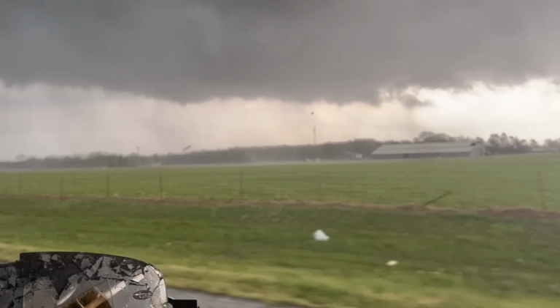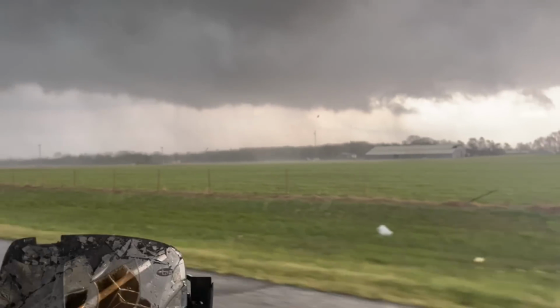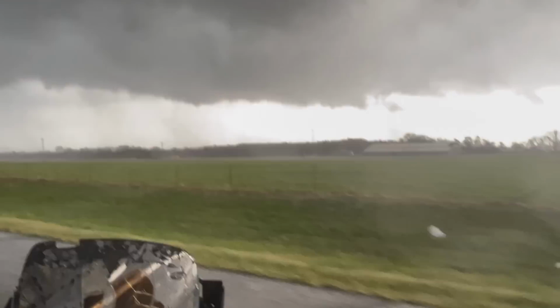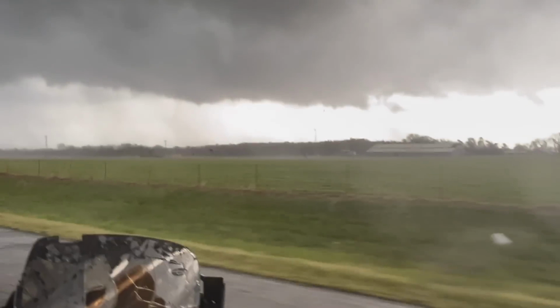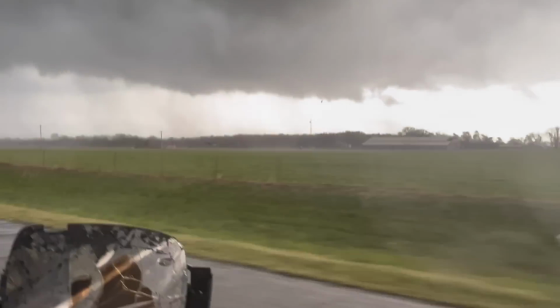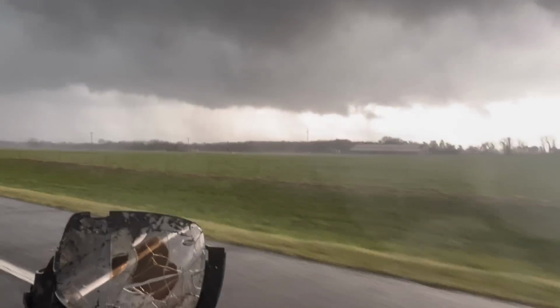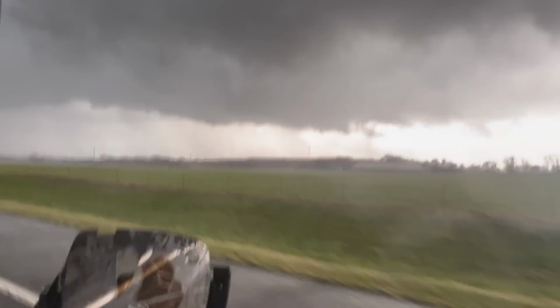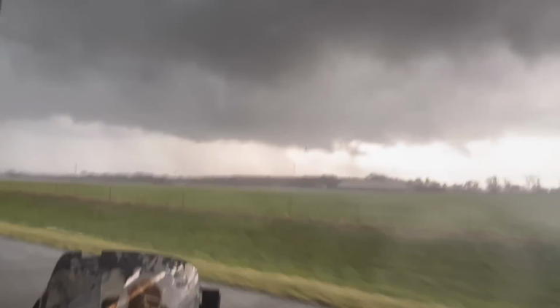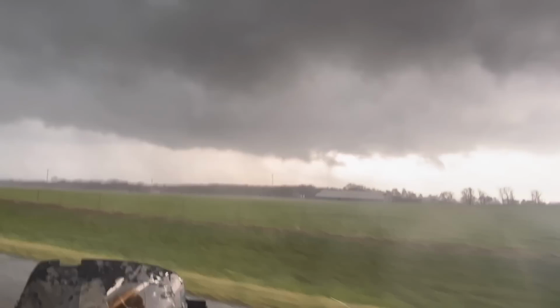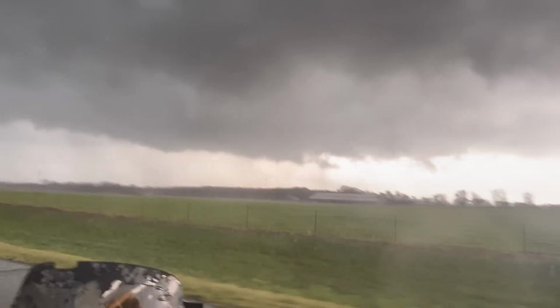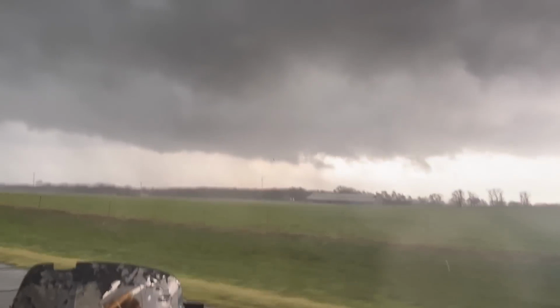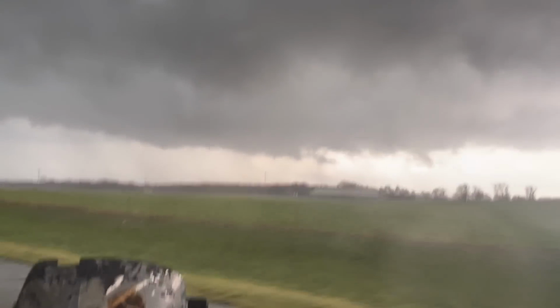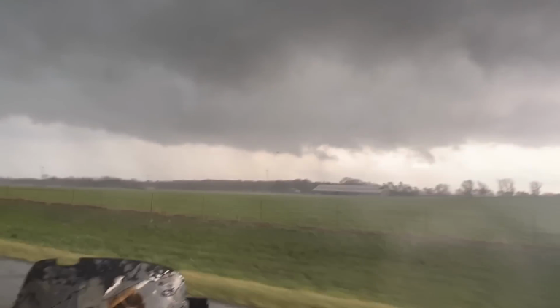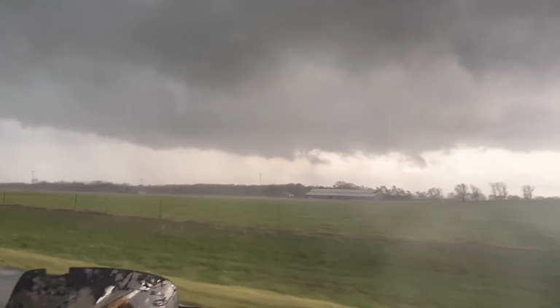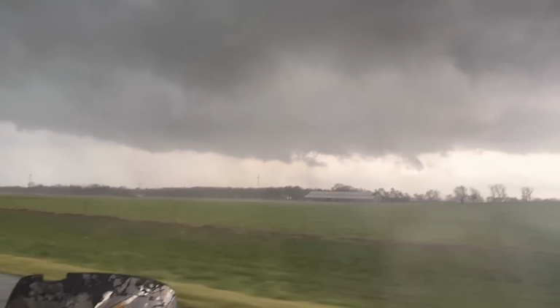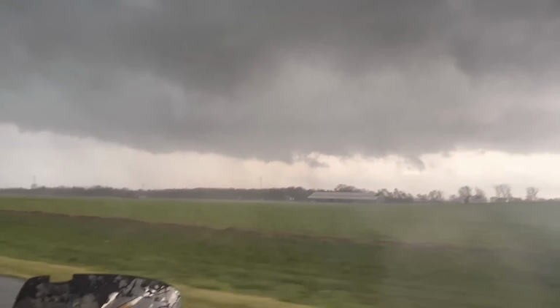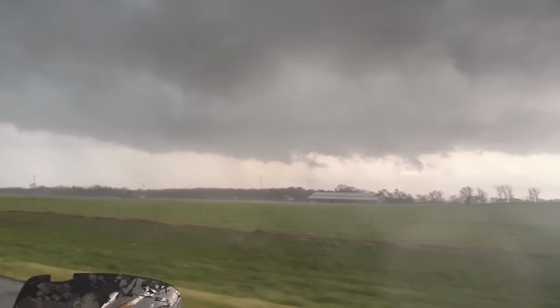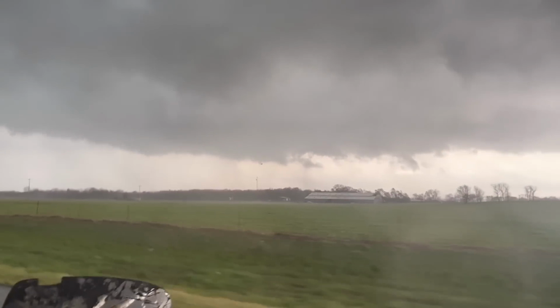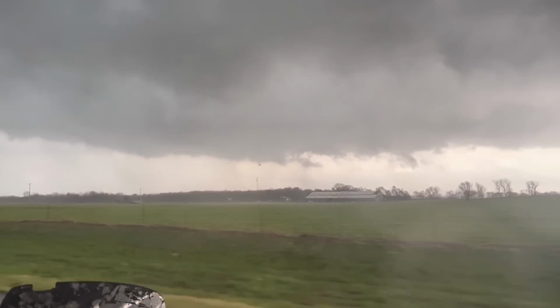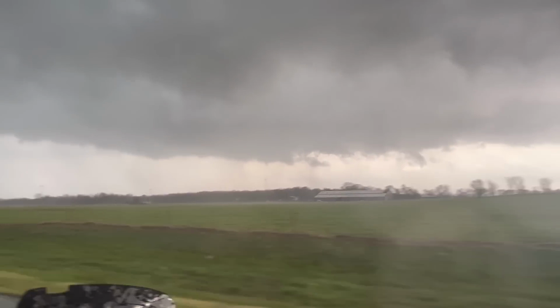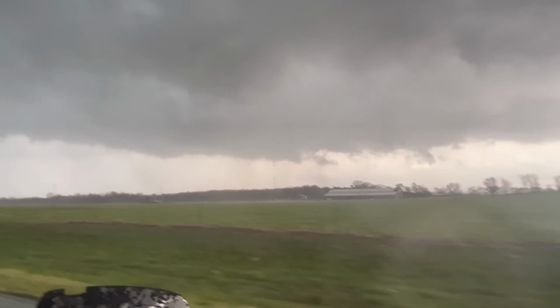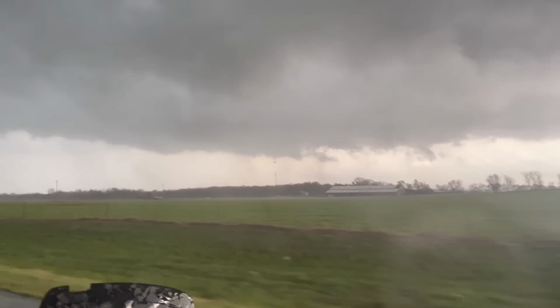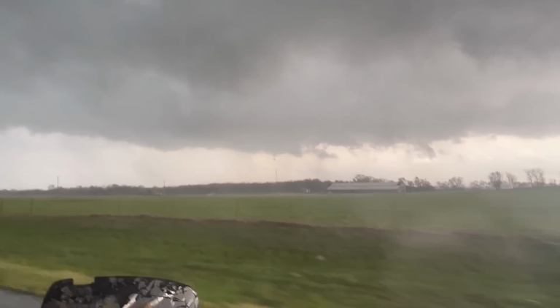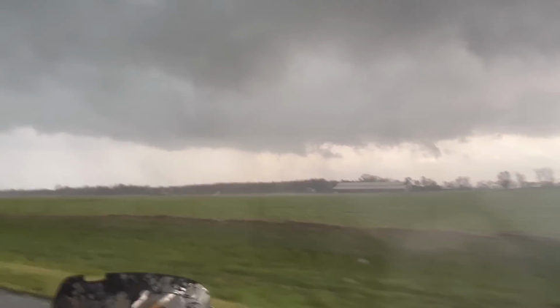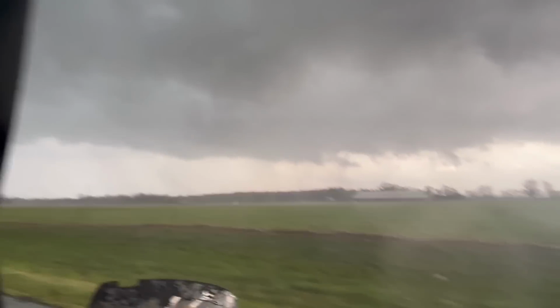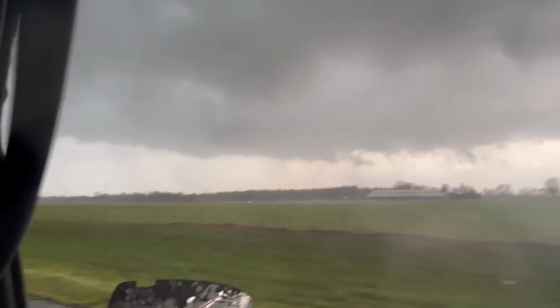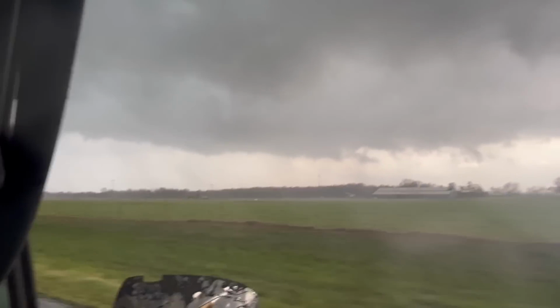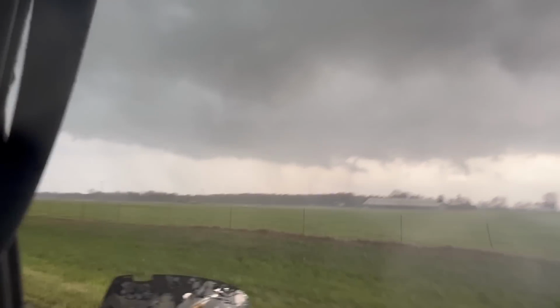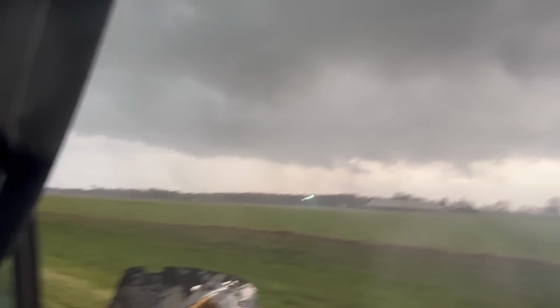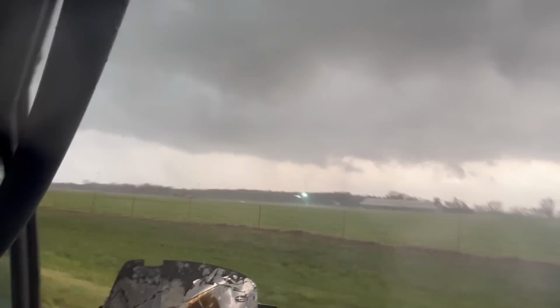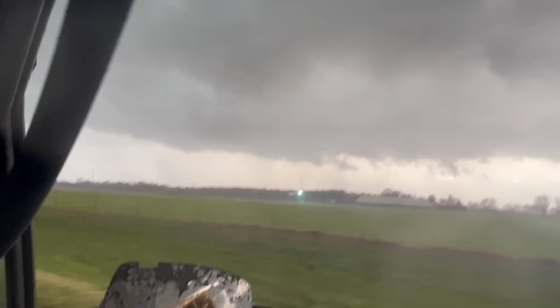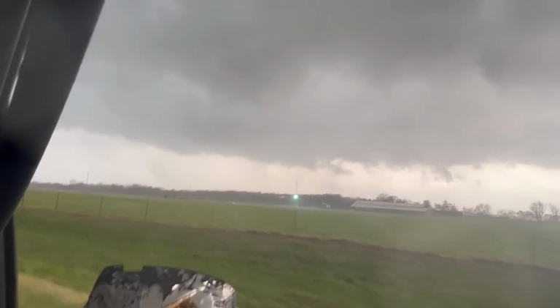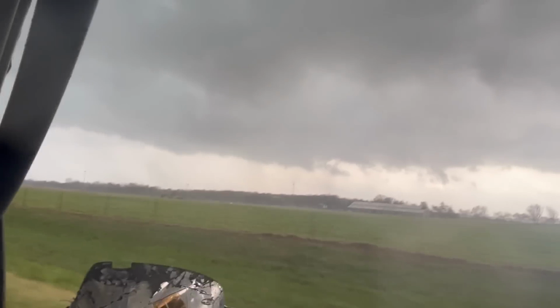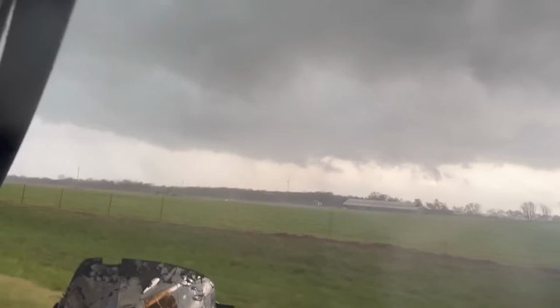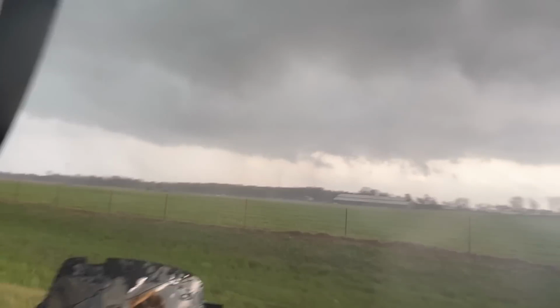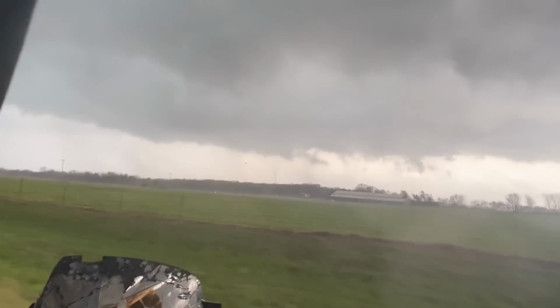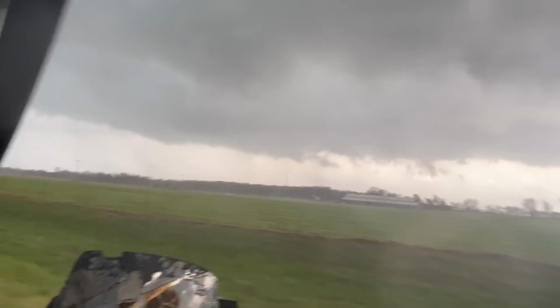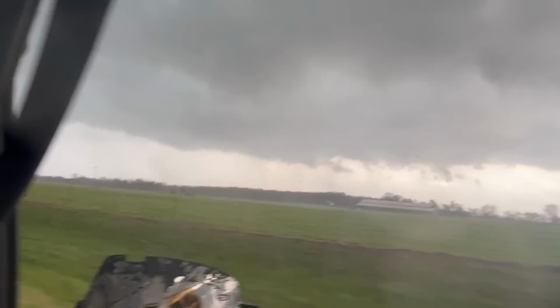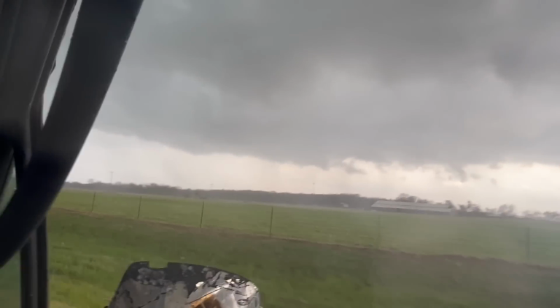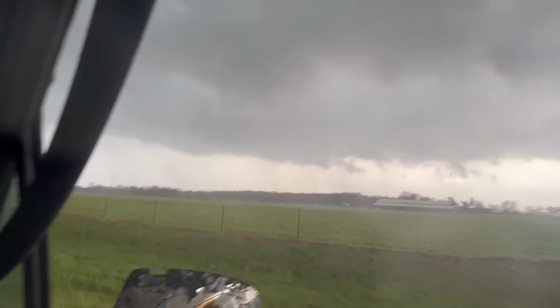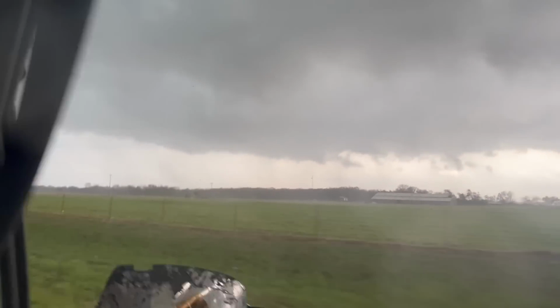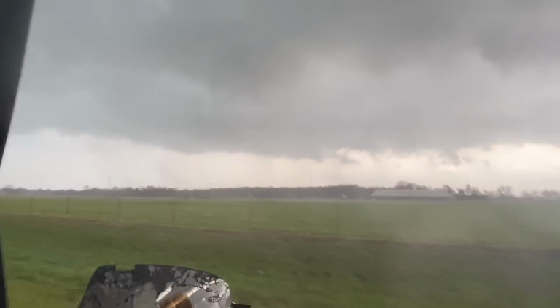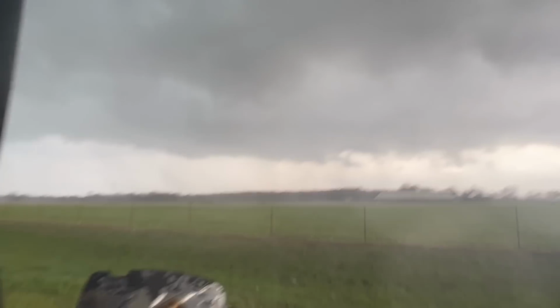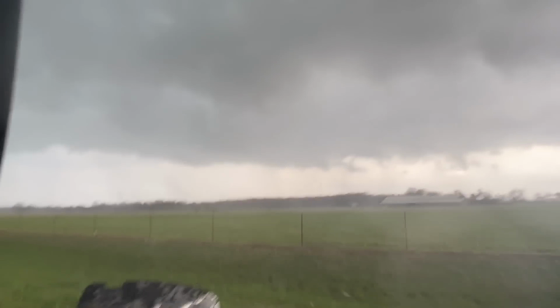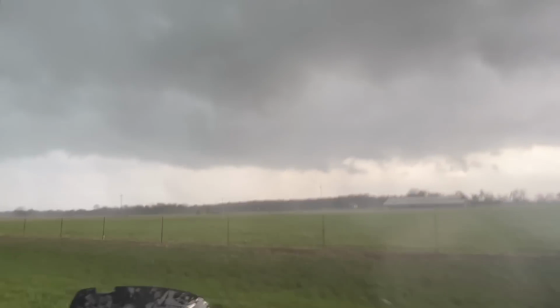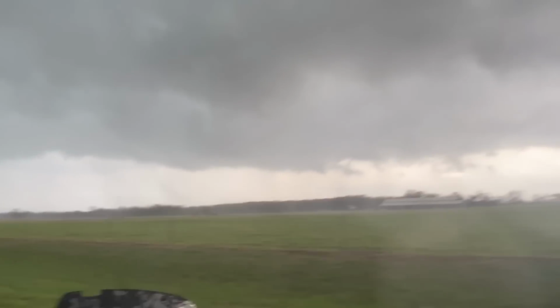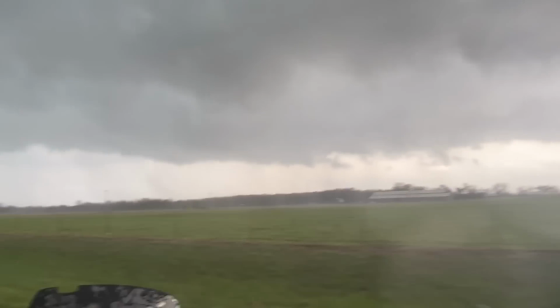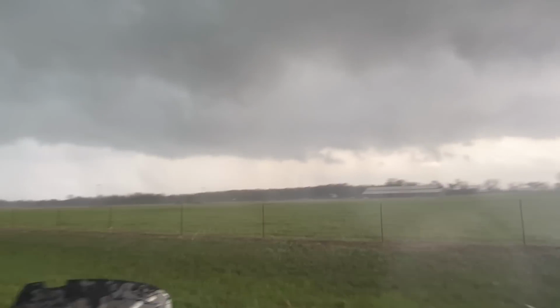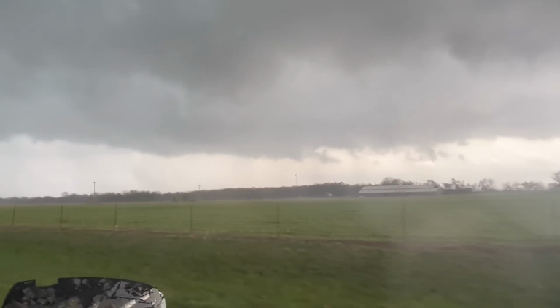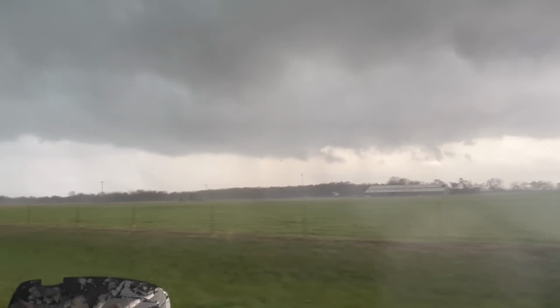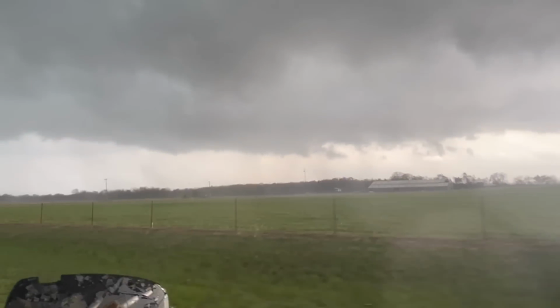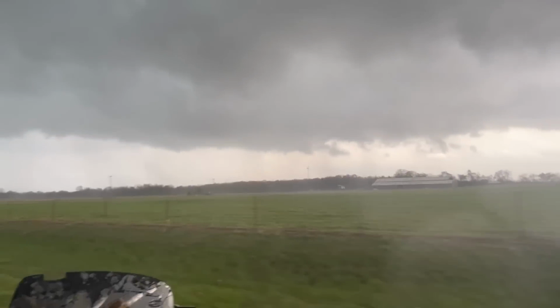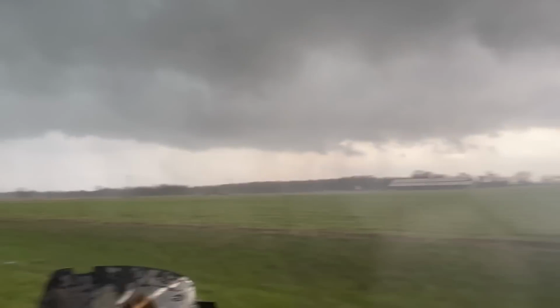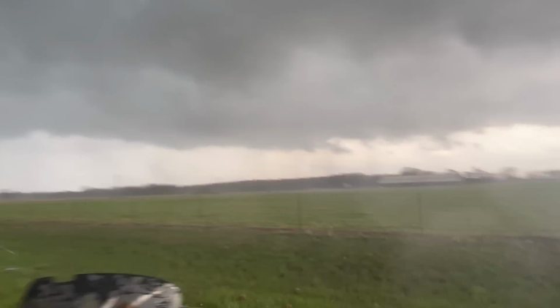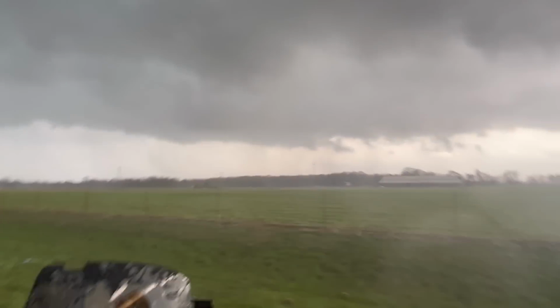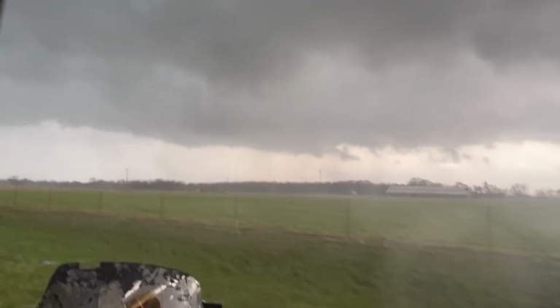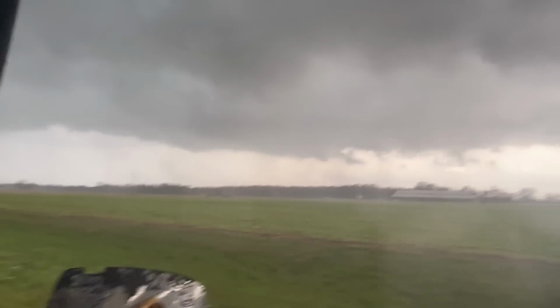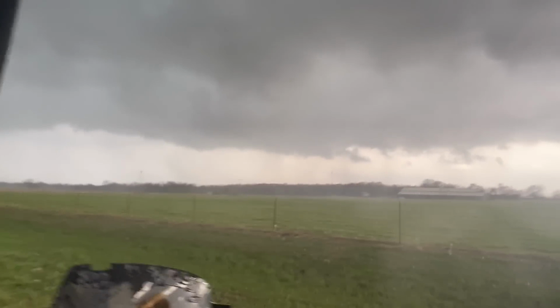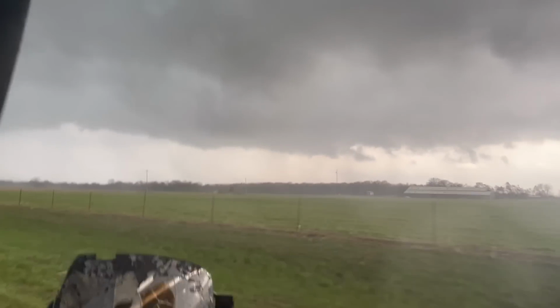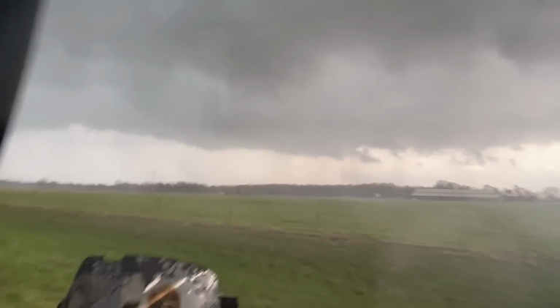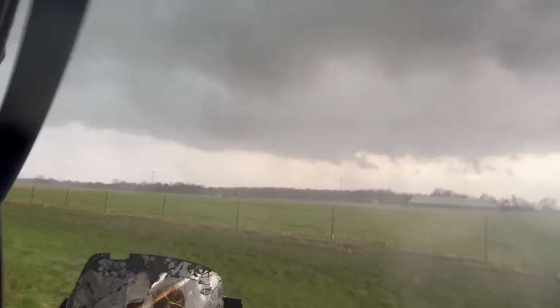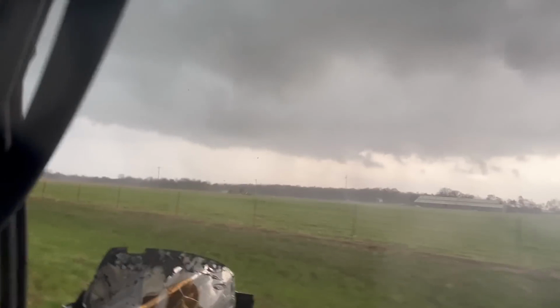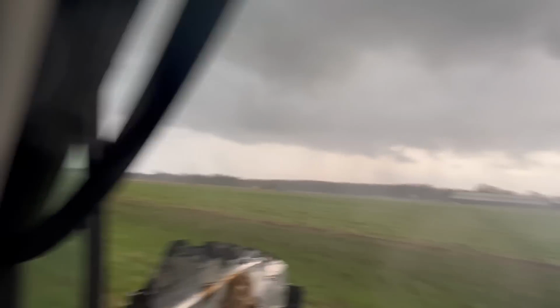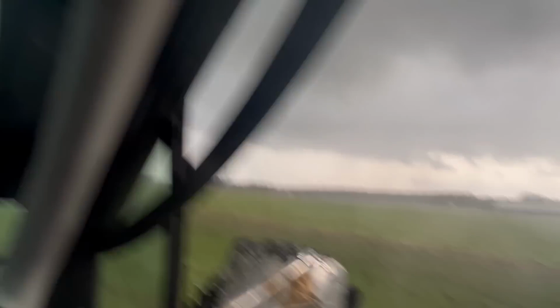The tornado vortex was about to plant just south of our position and we were sampling the north side of the tornado cyclone.